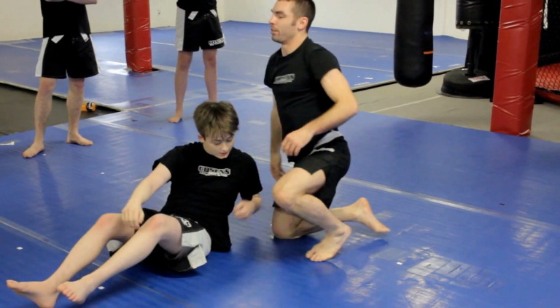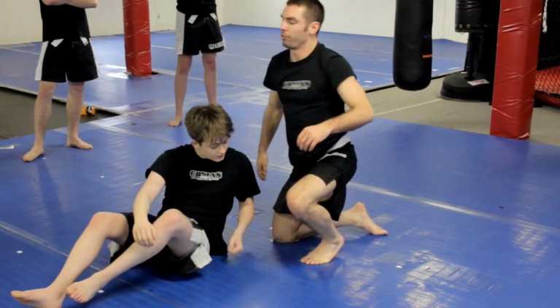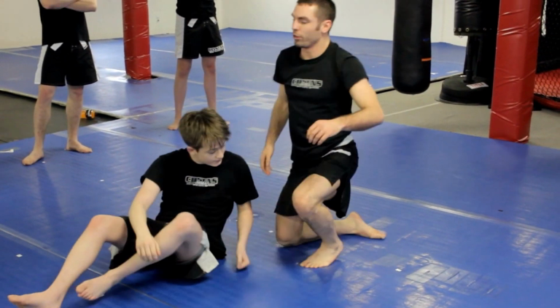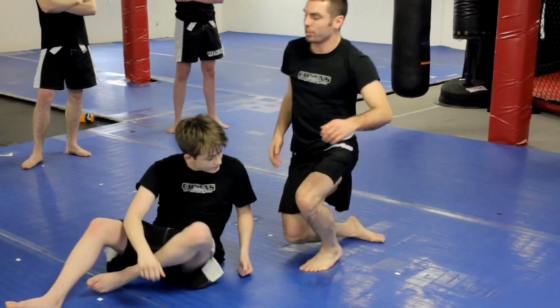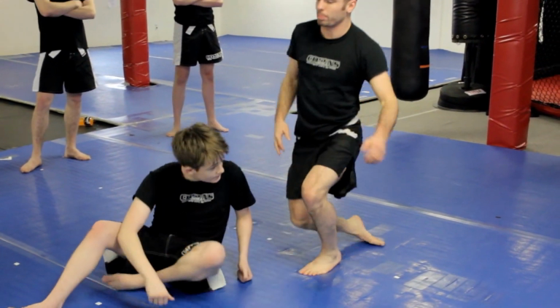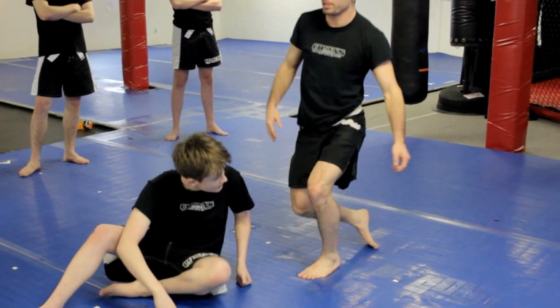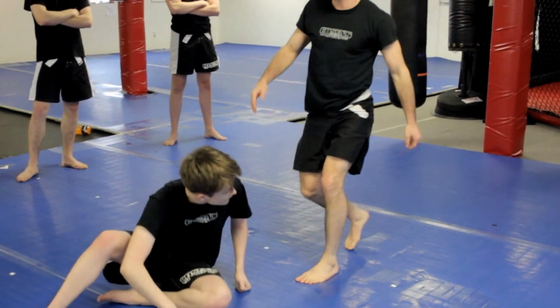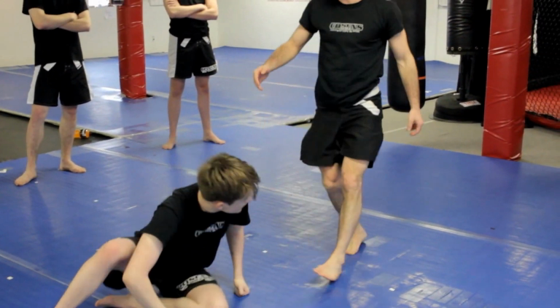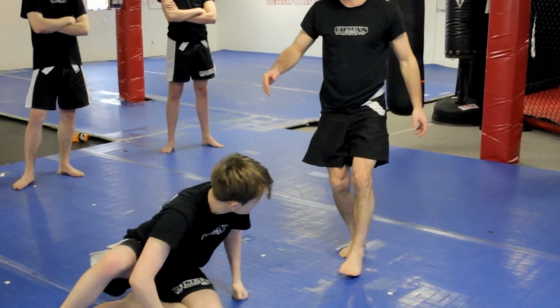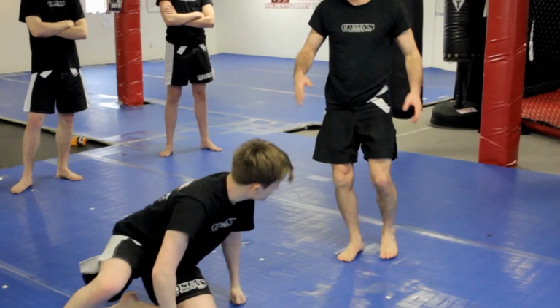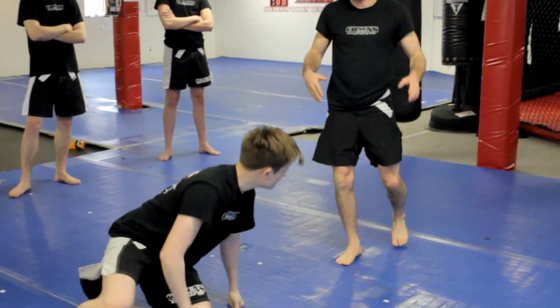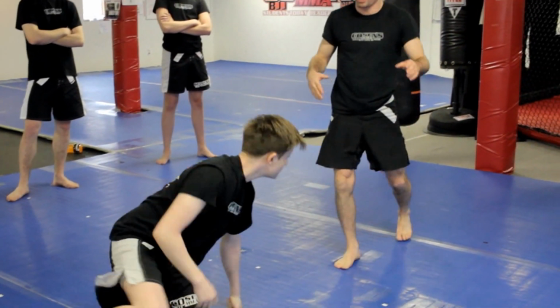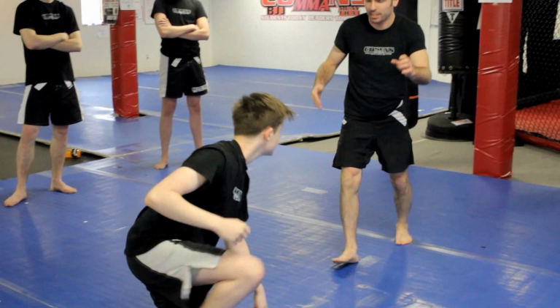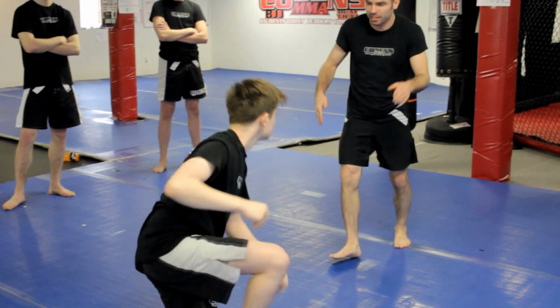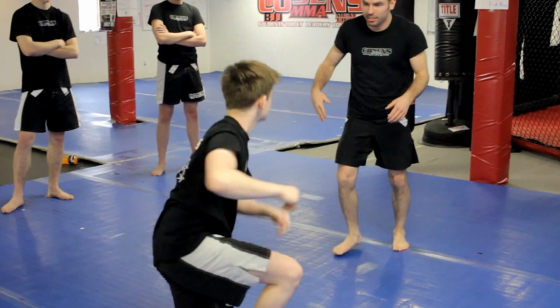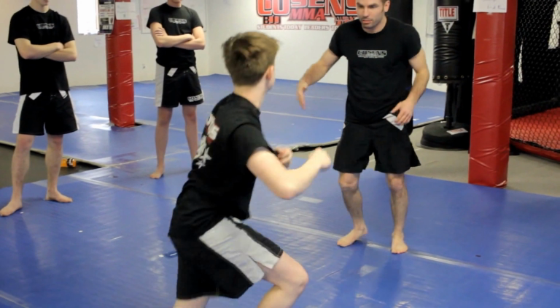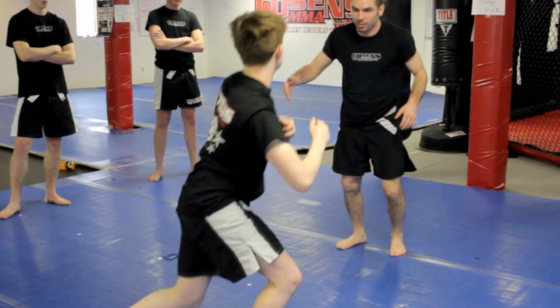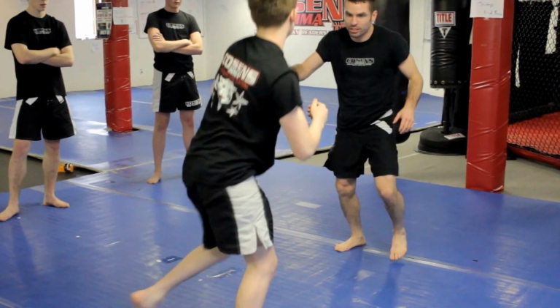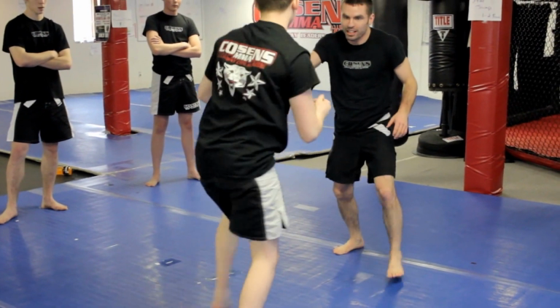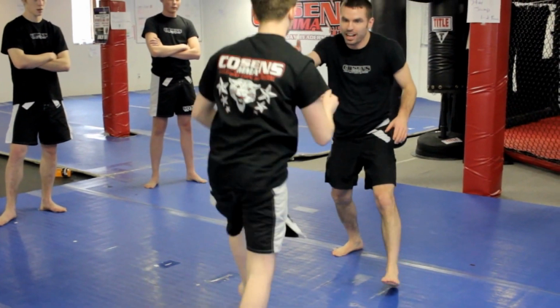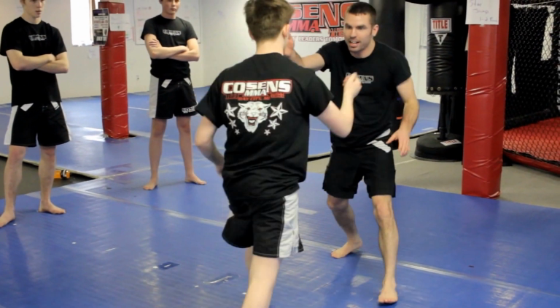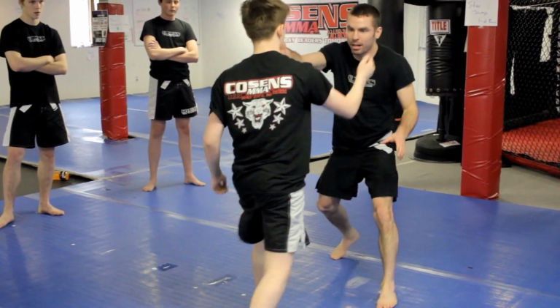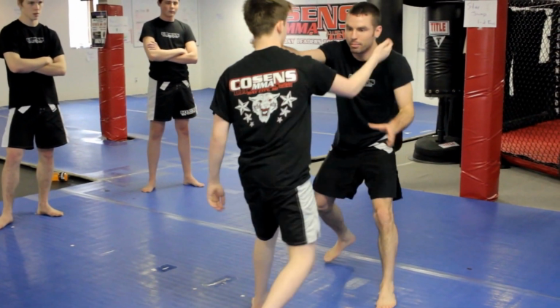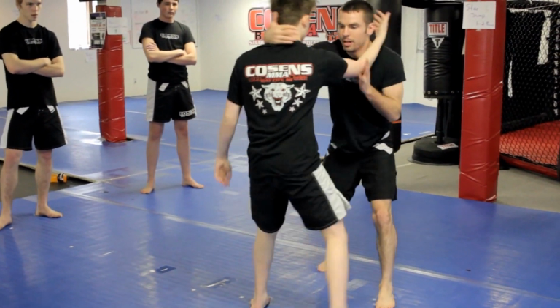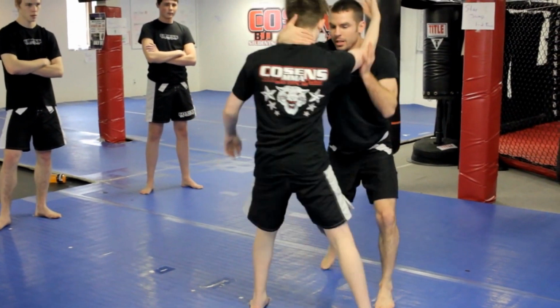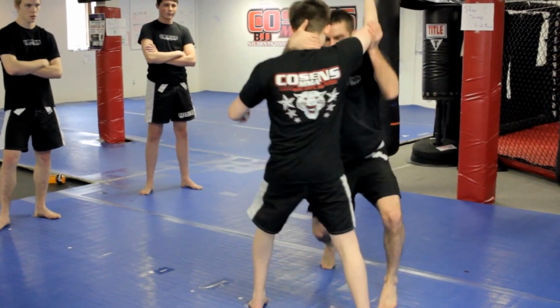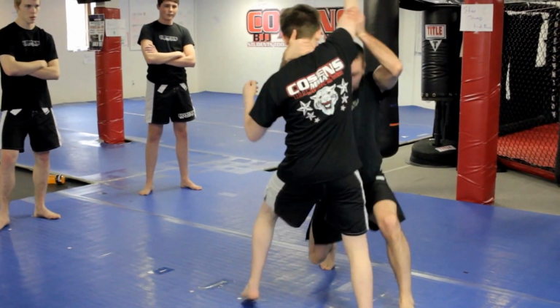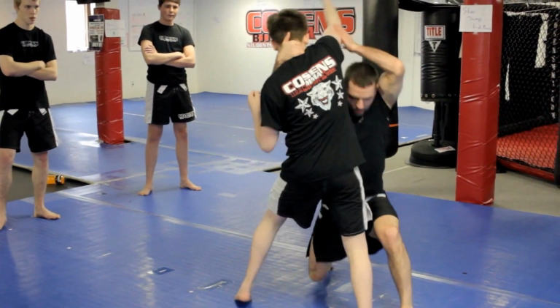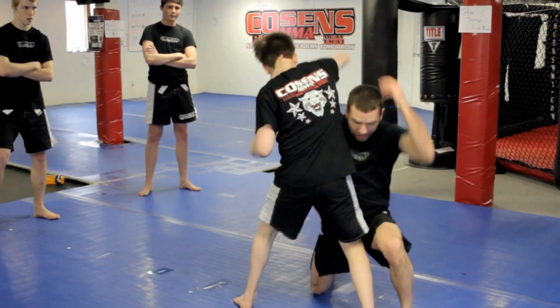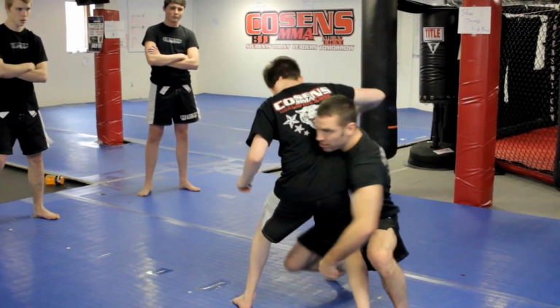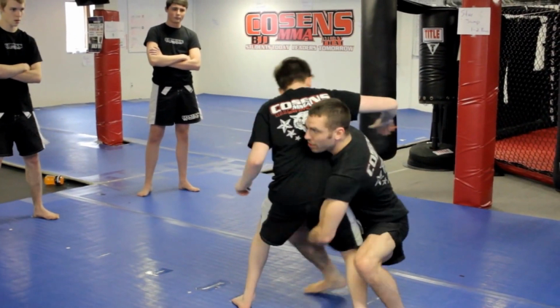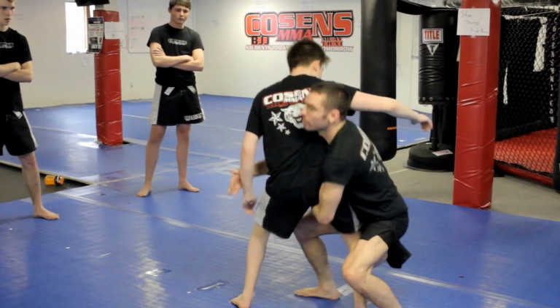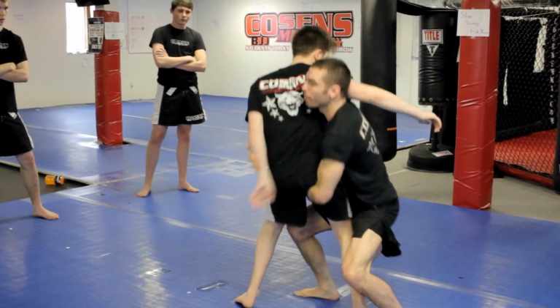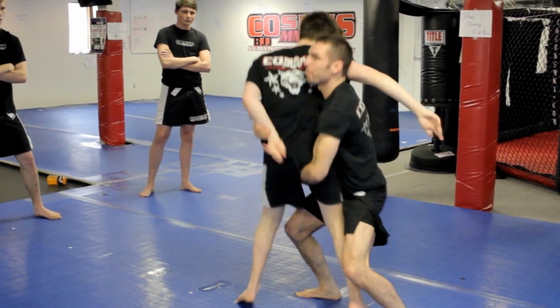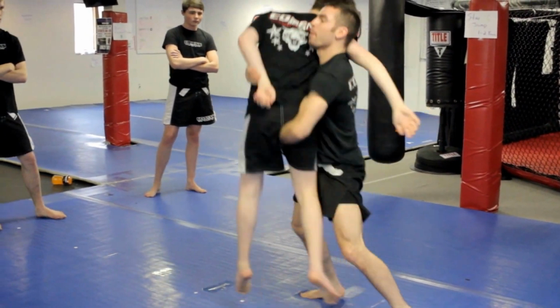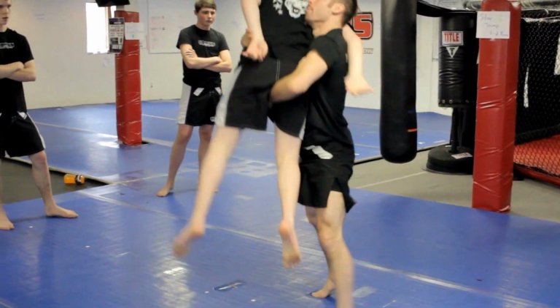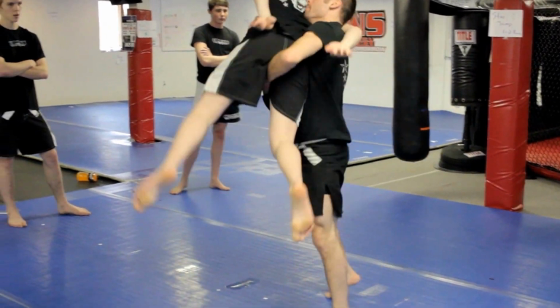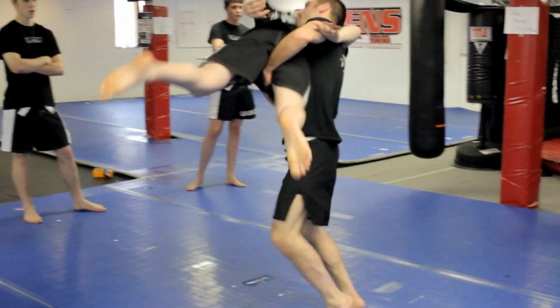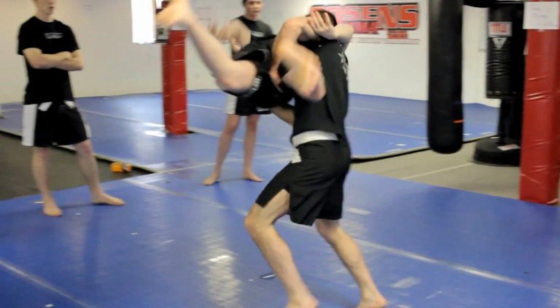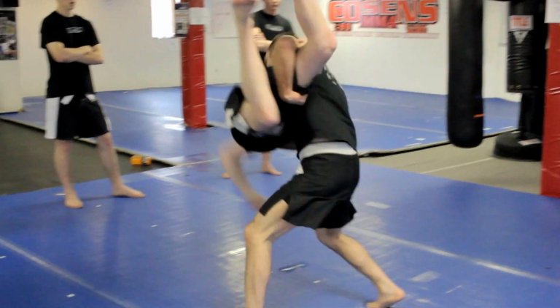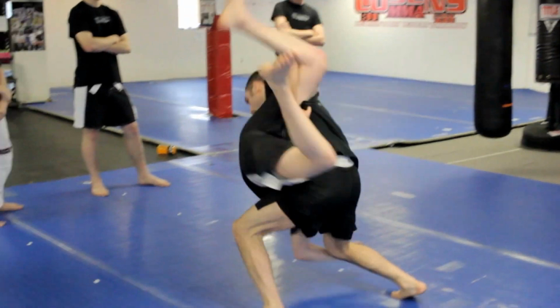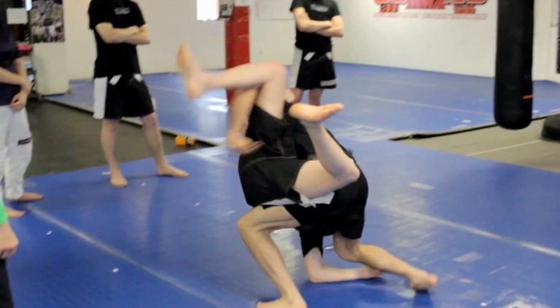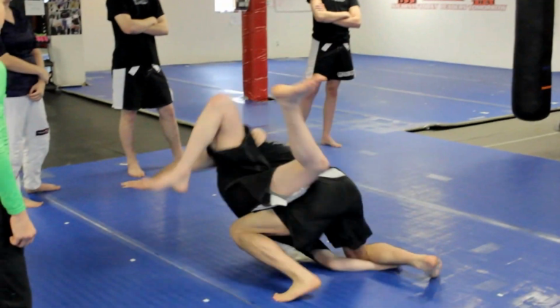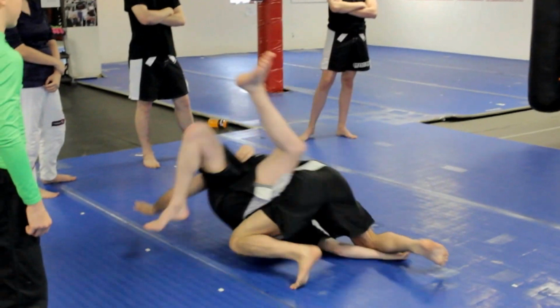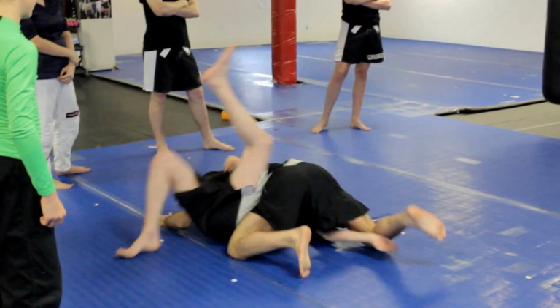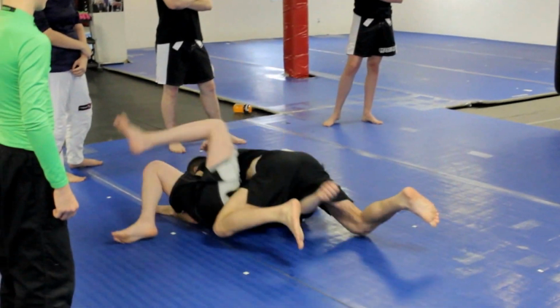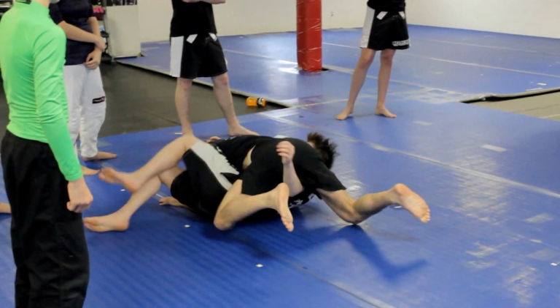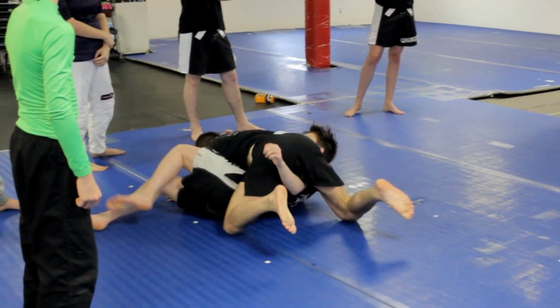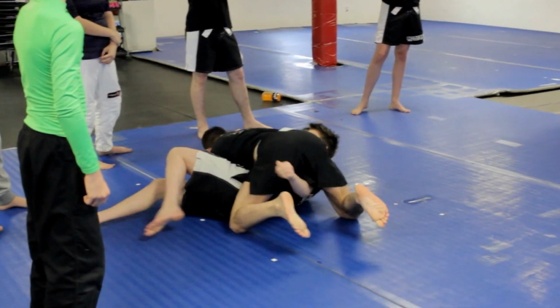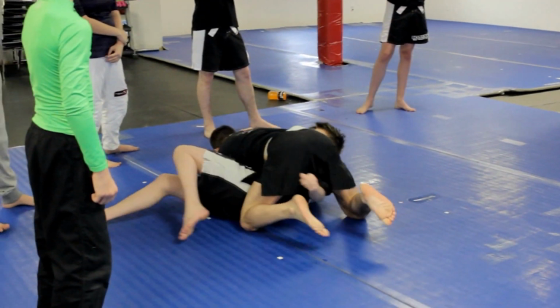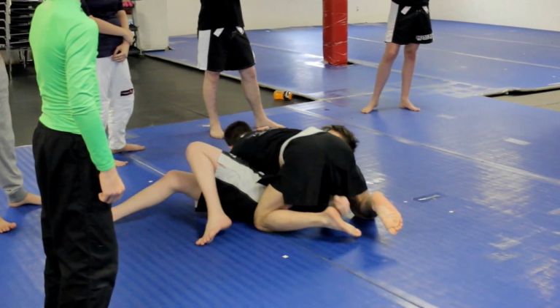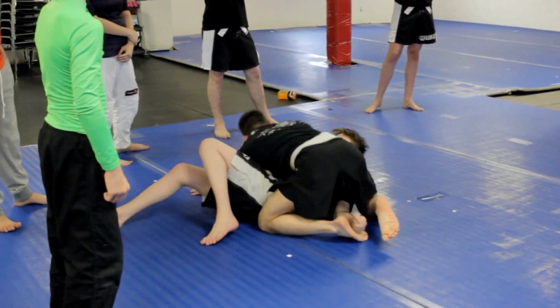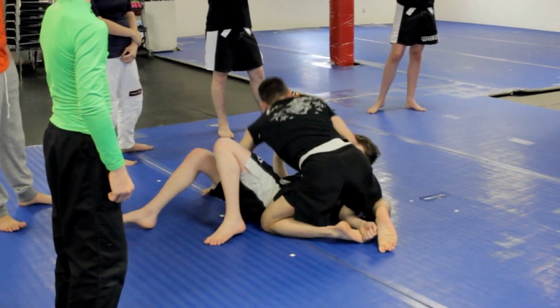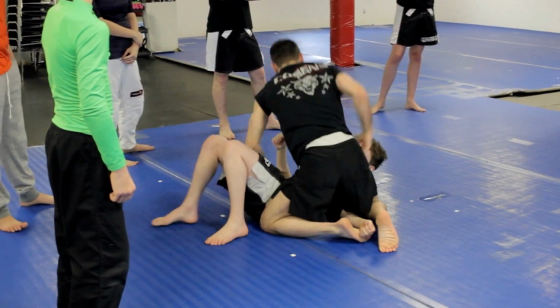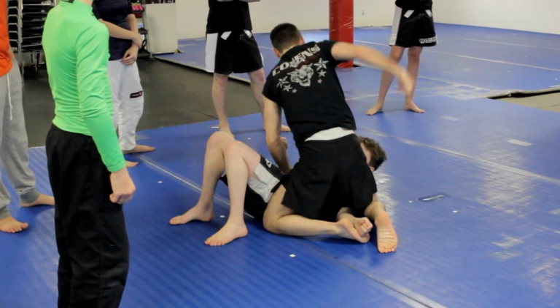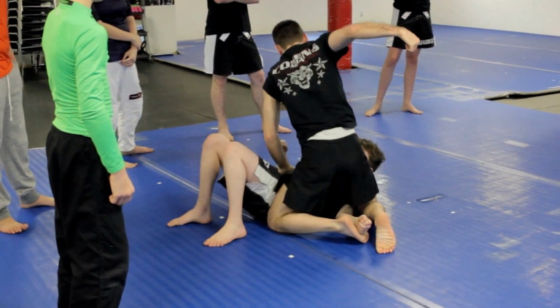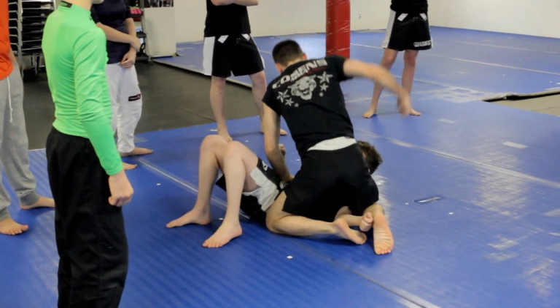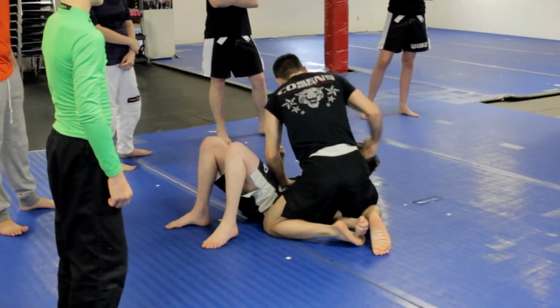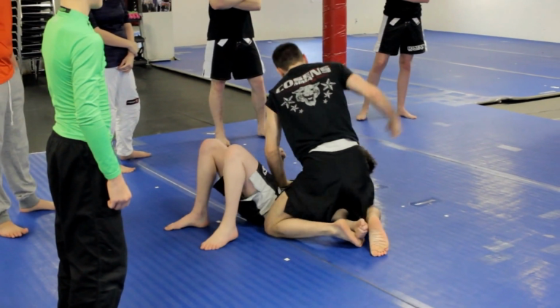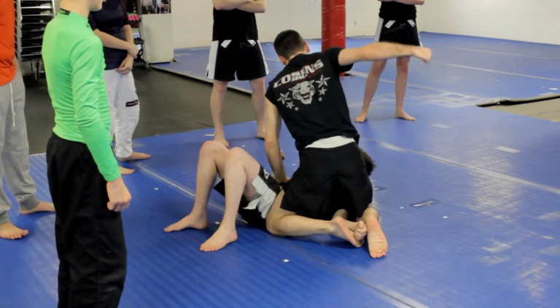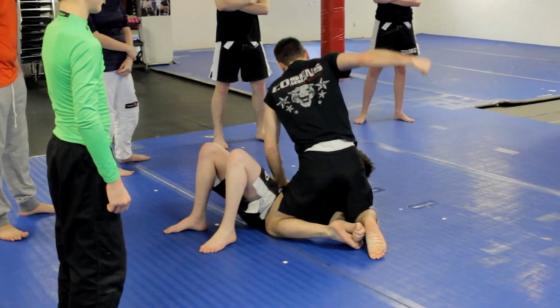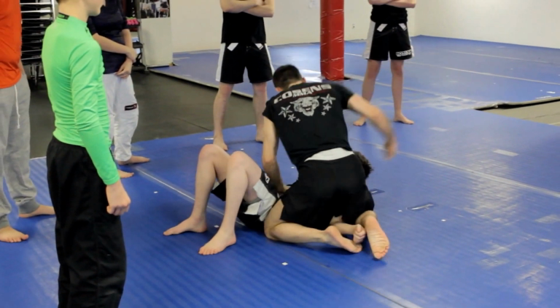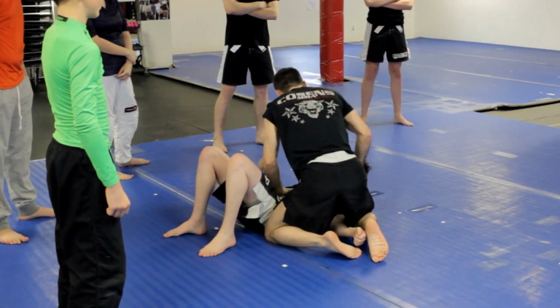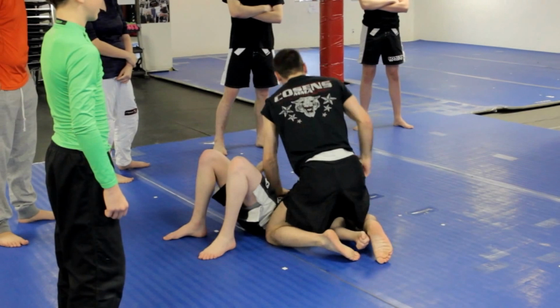Full speed, it'll look something like this. We're going to tie up.